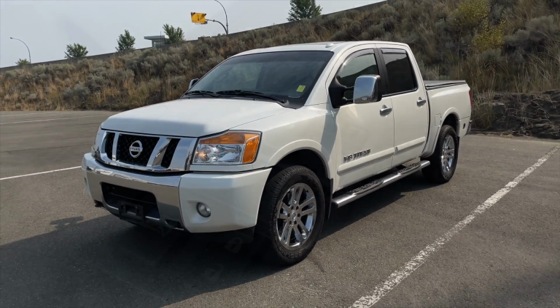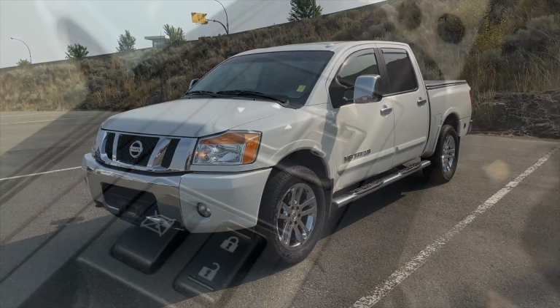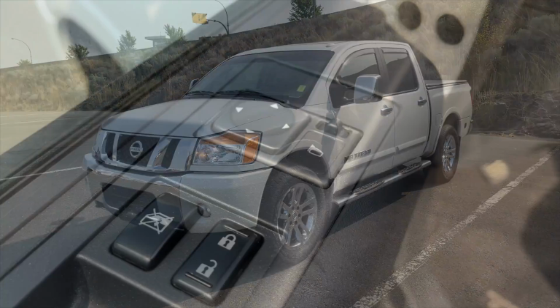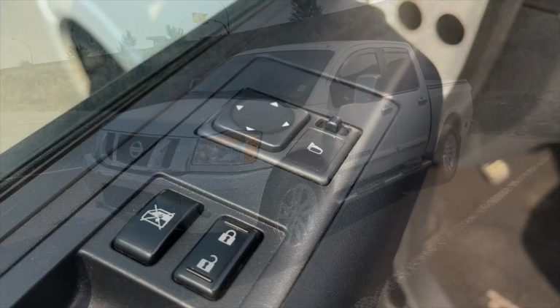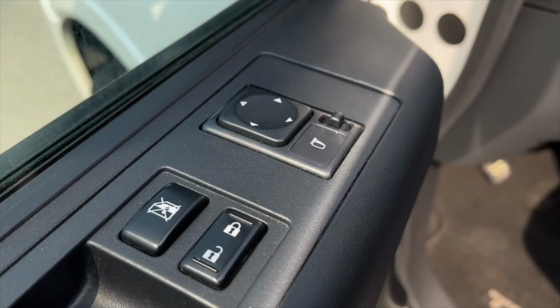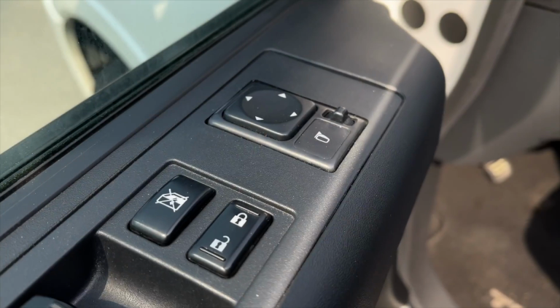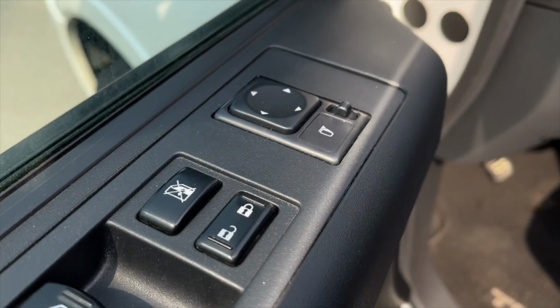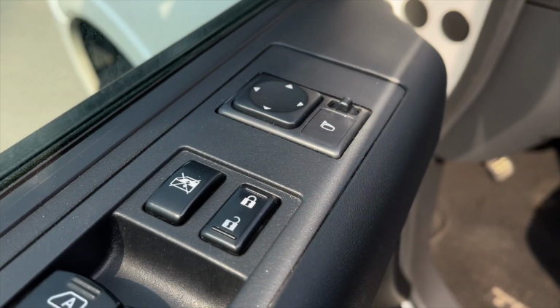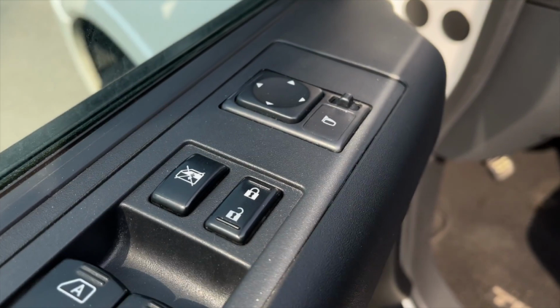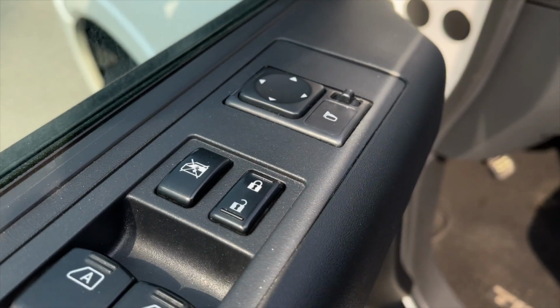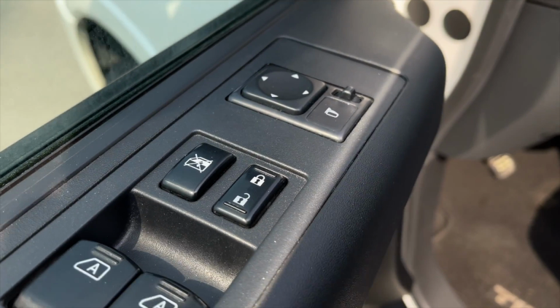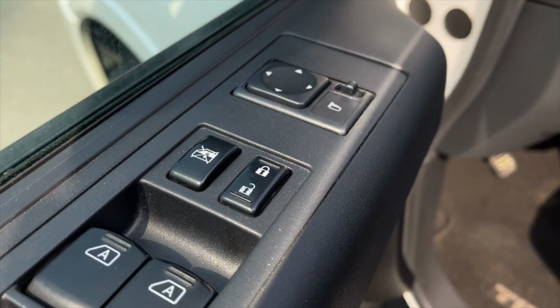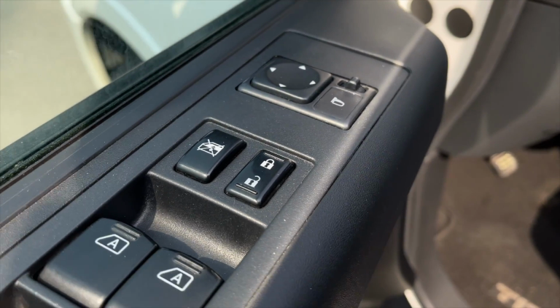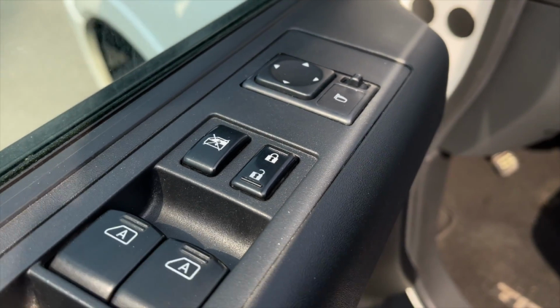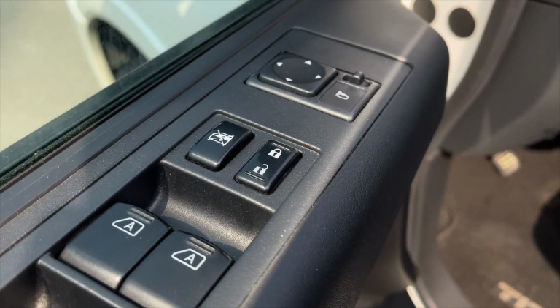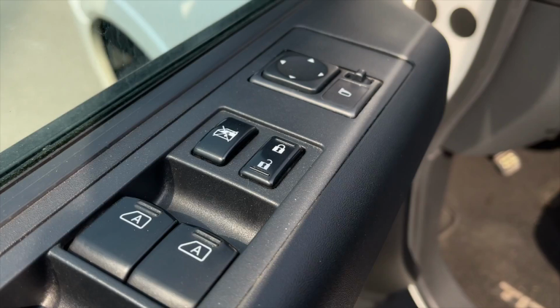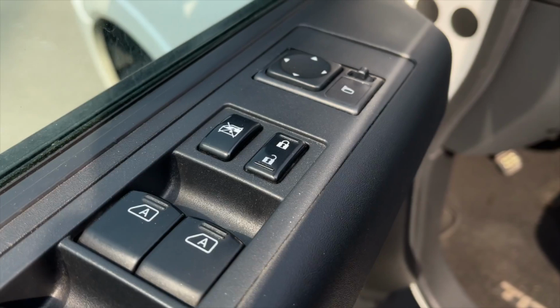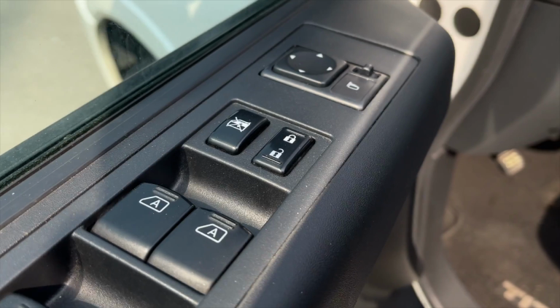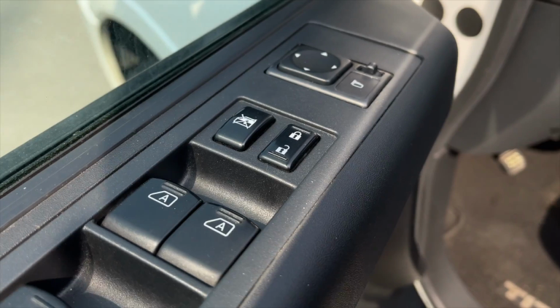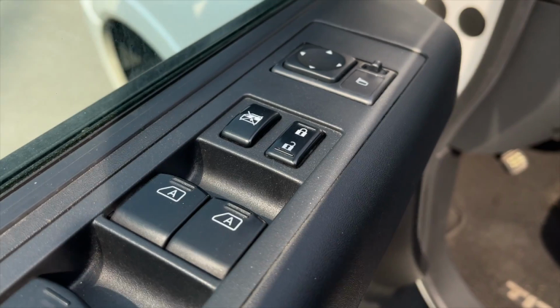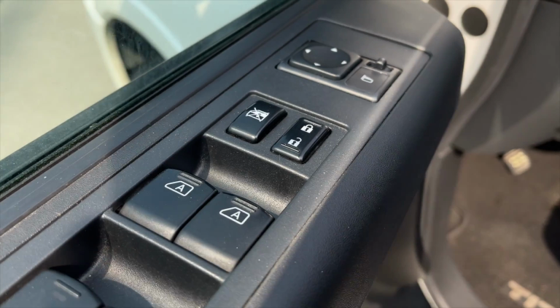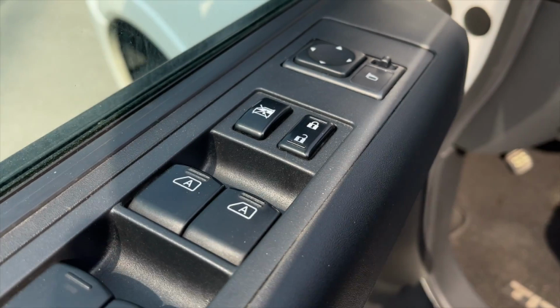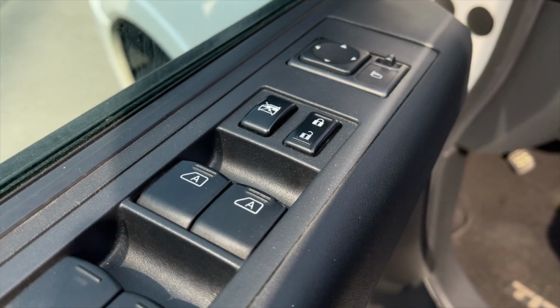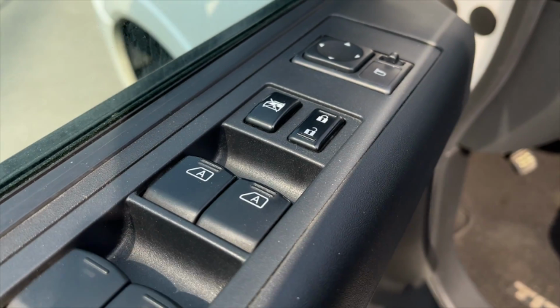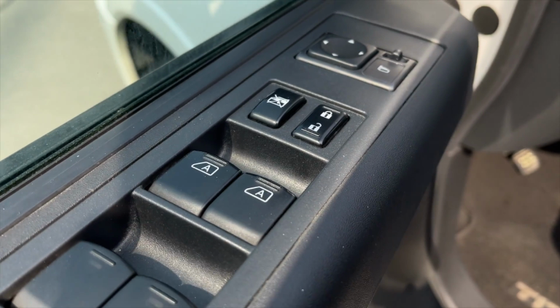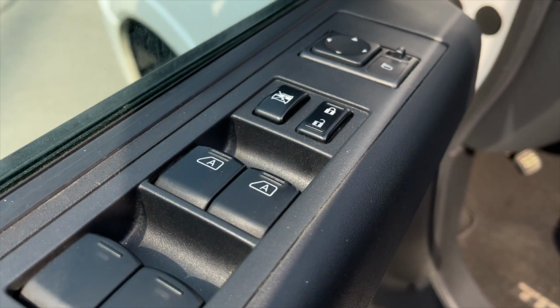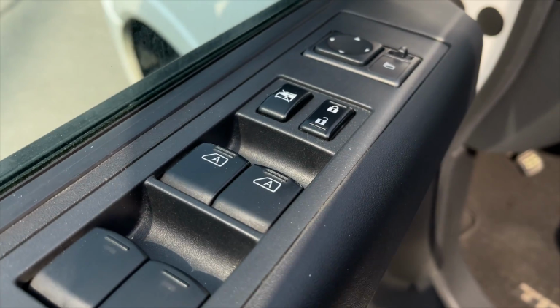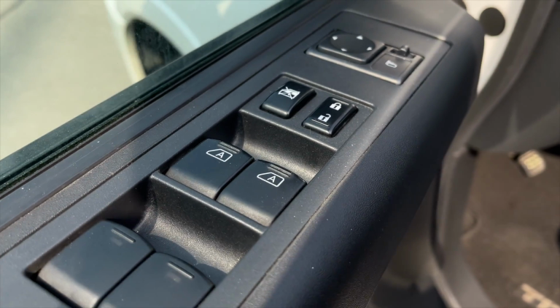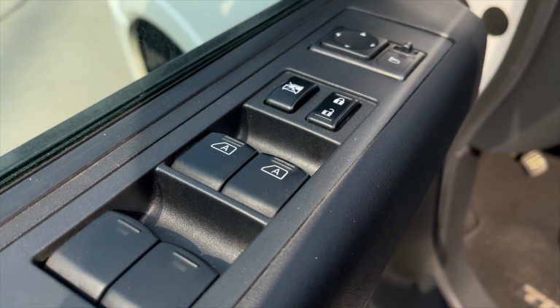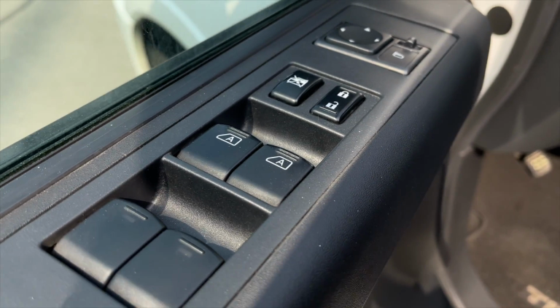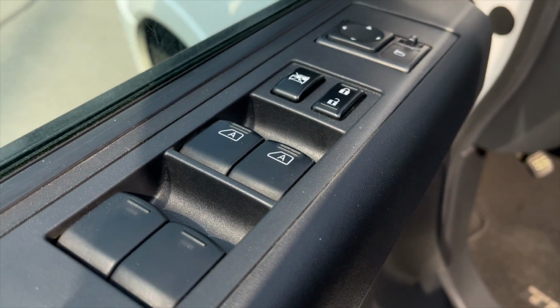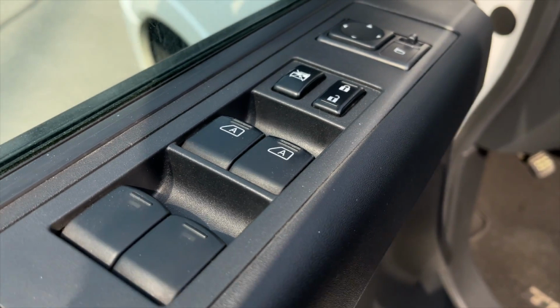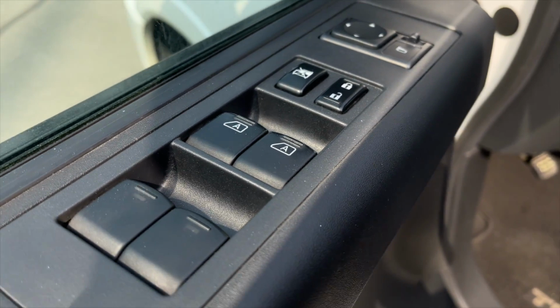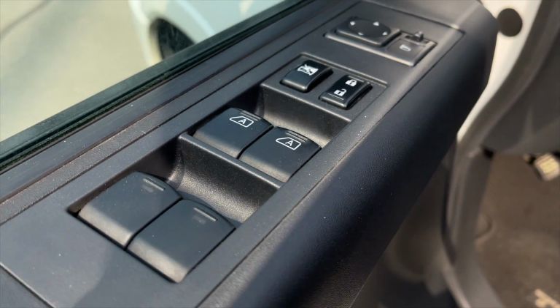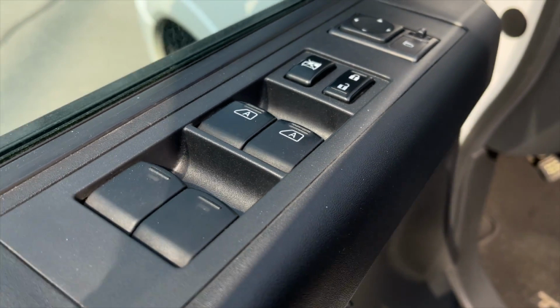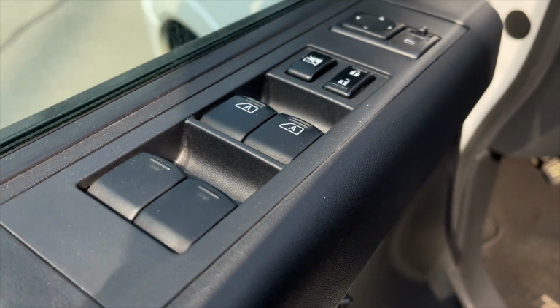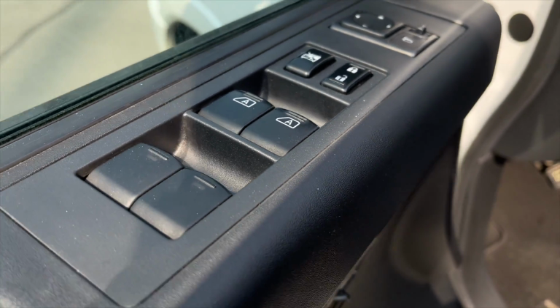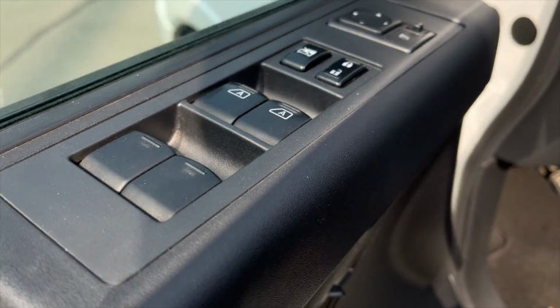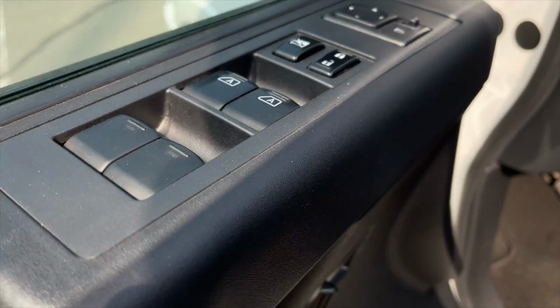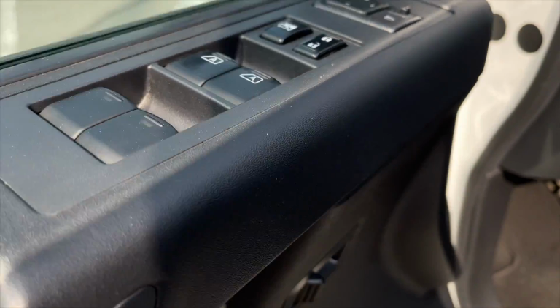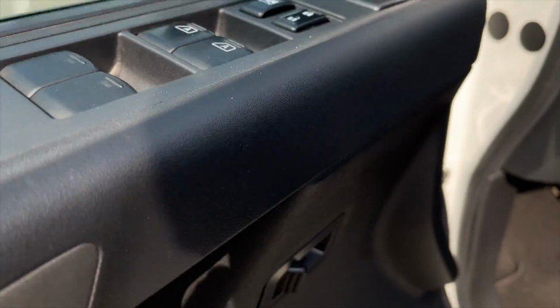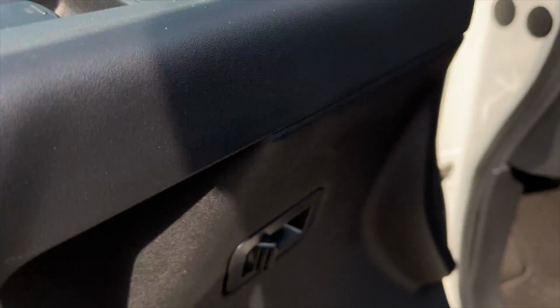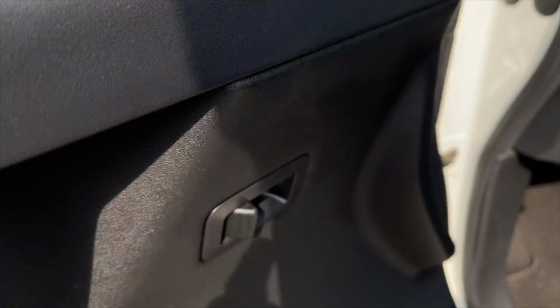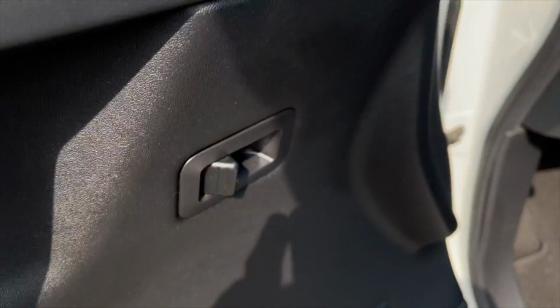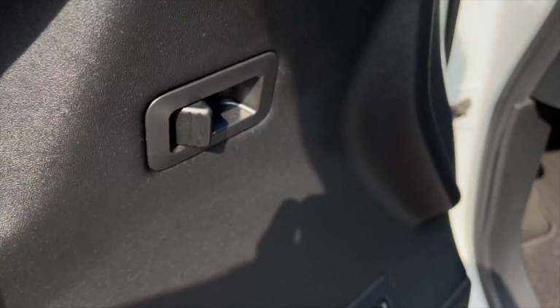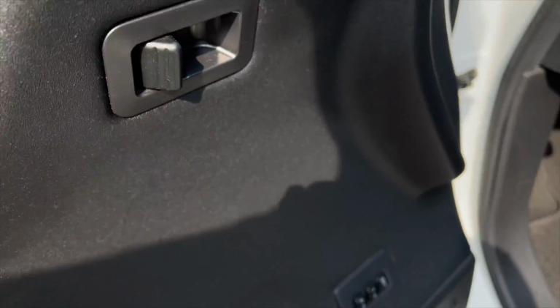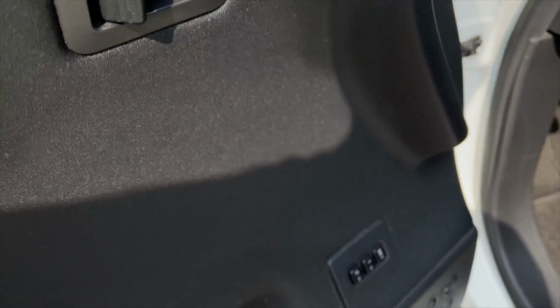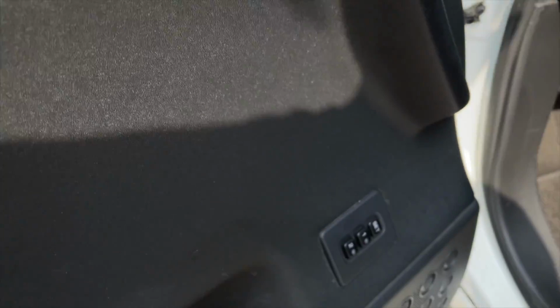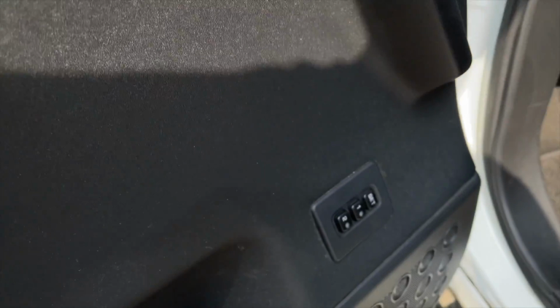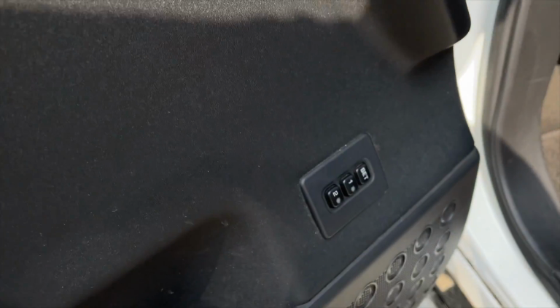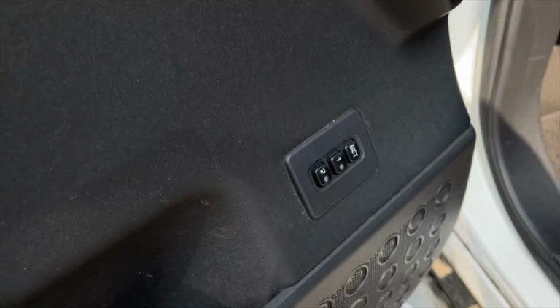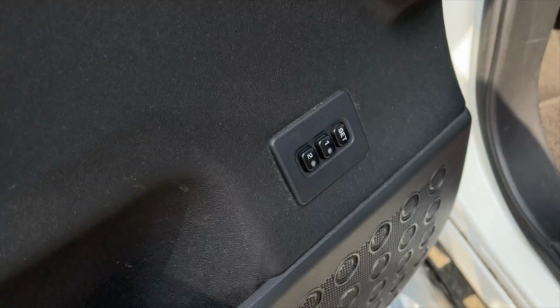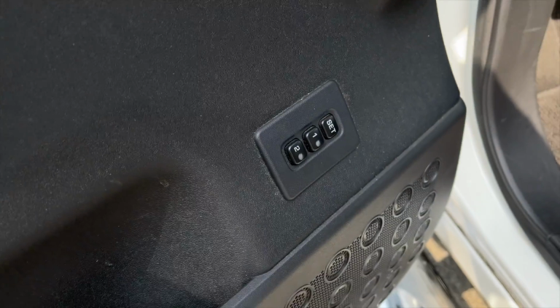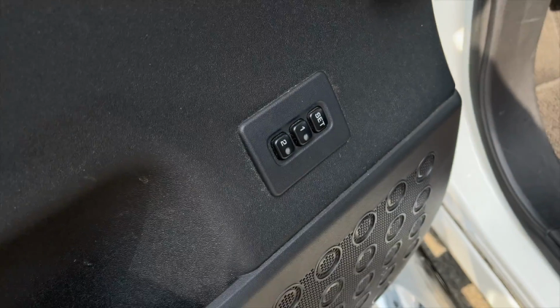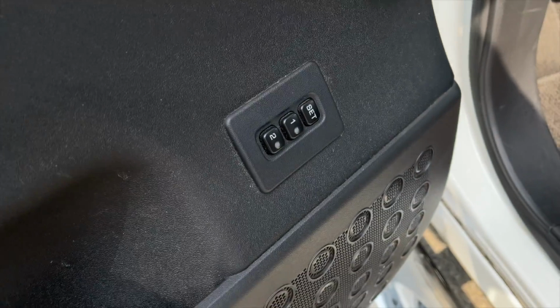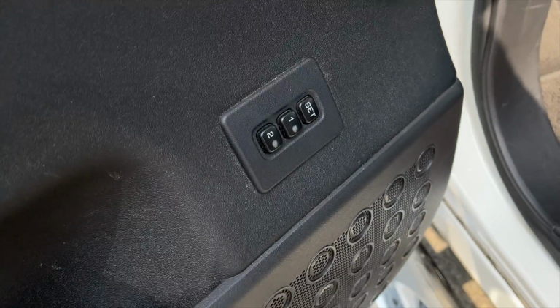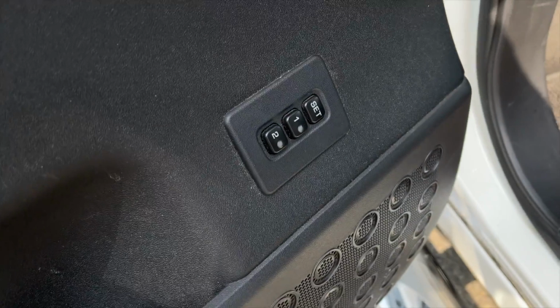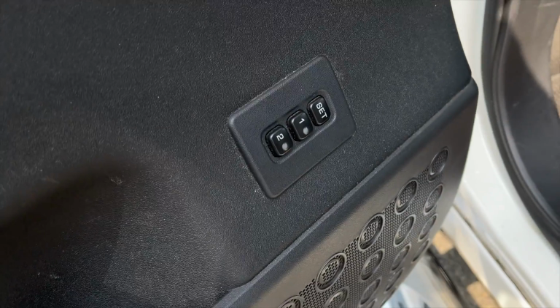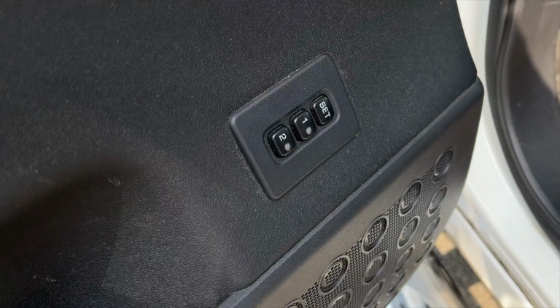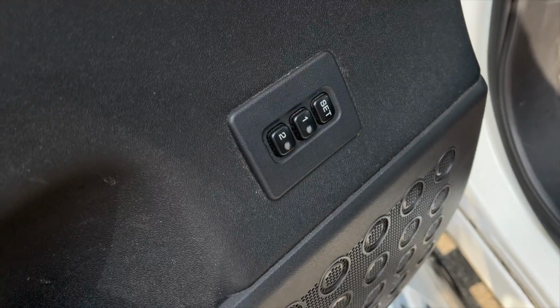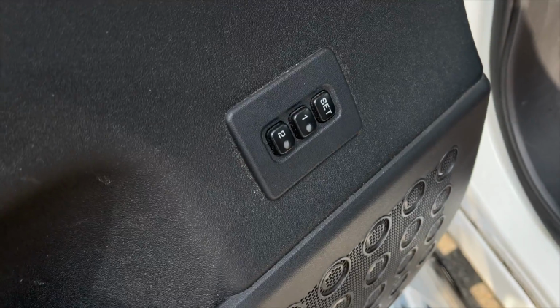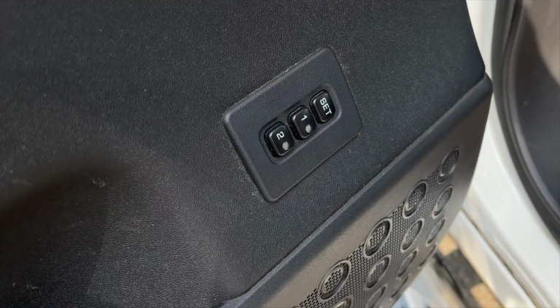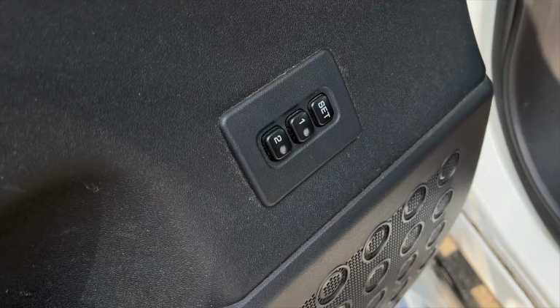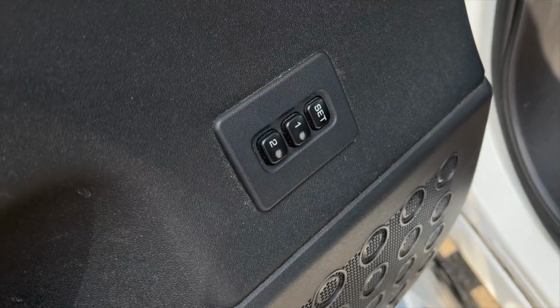For your power interior accessories, you get power mirrors, power locks, and power windows. You also get memory driver seat settings as well.